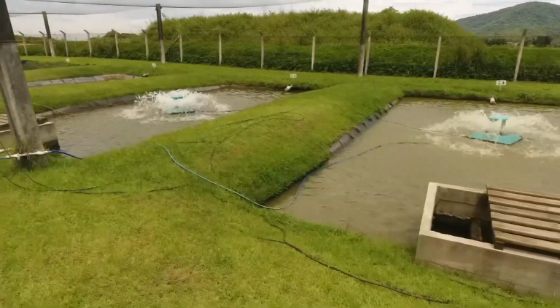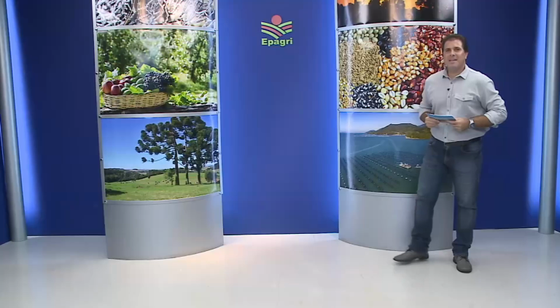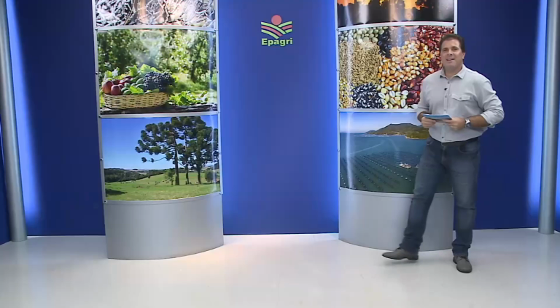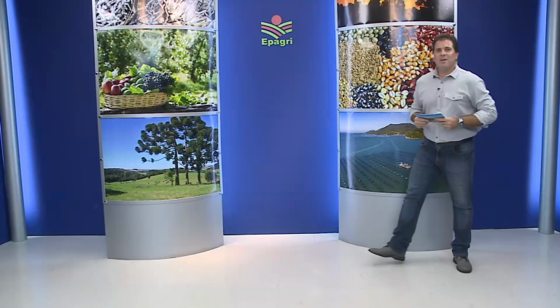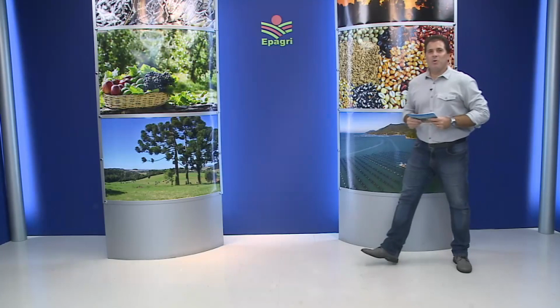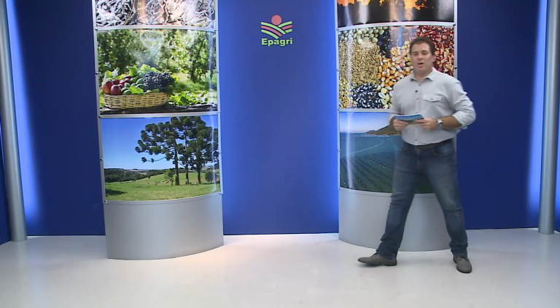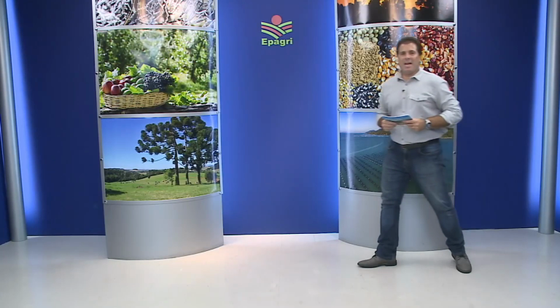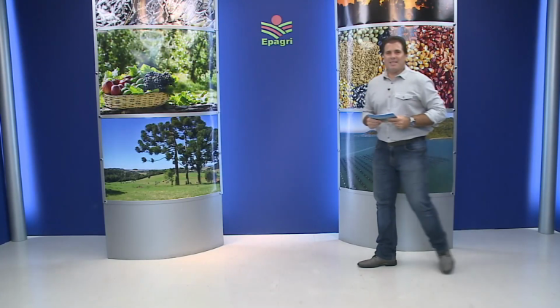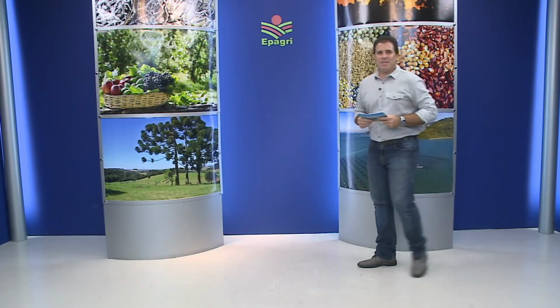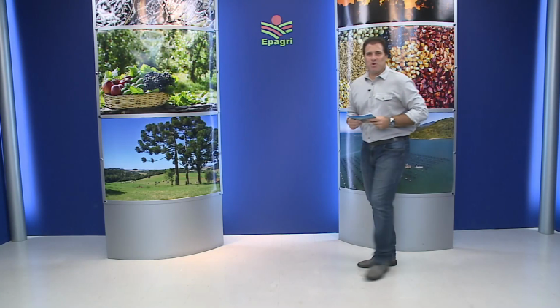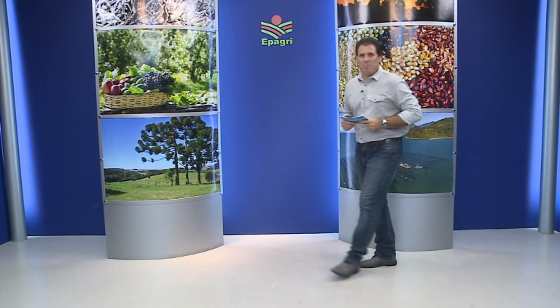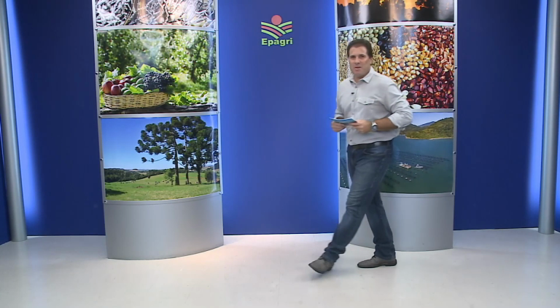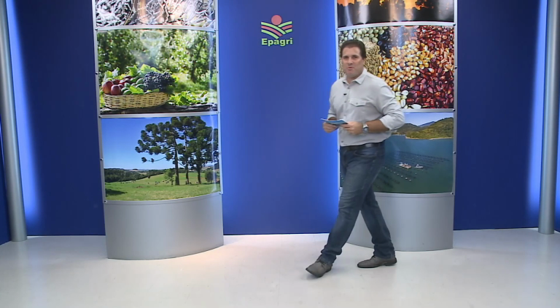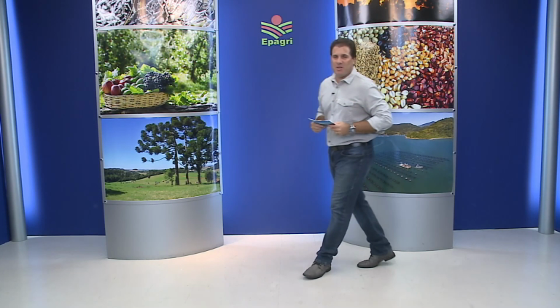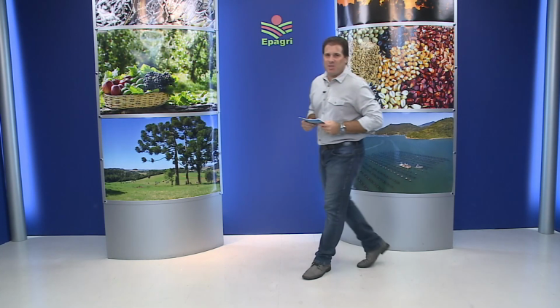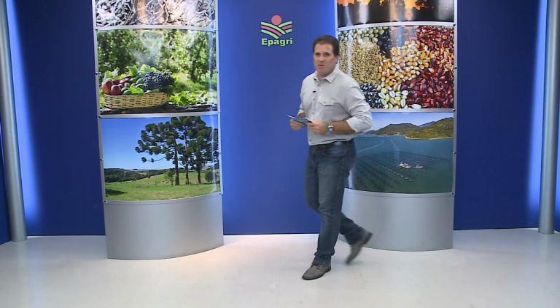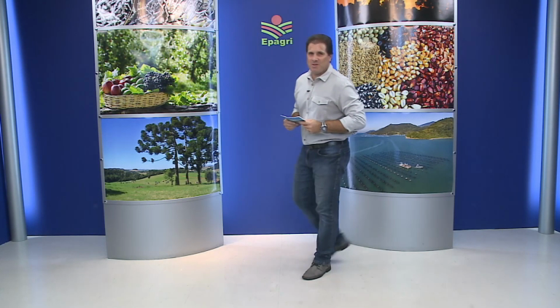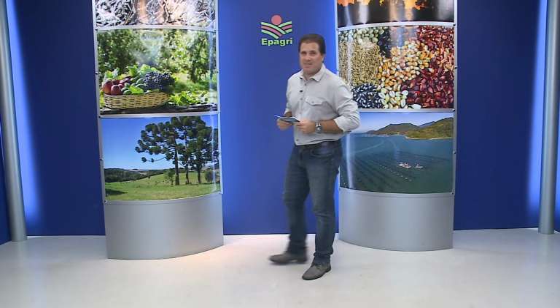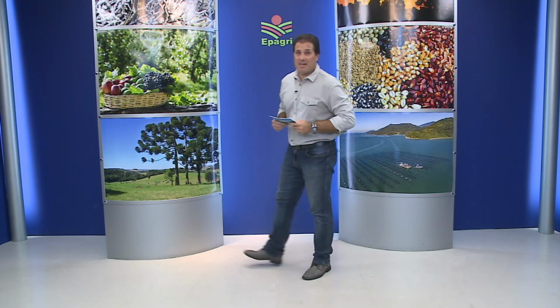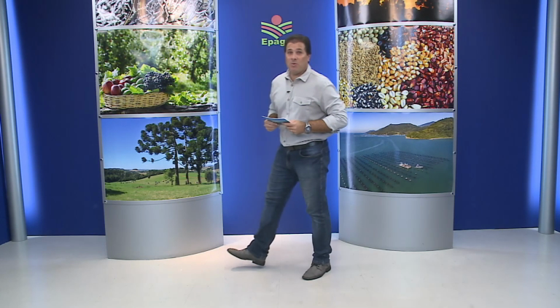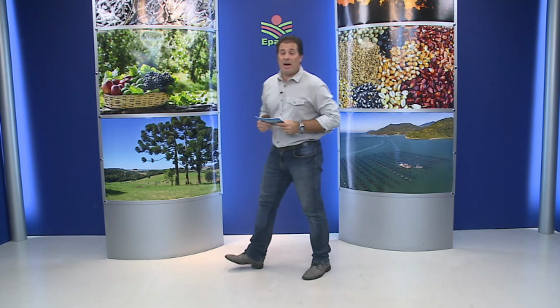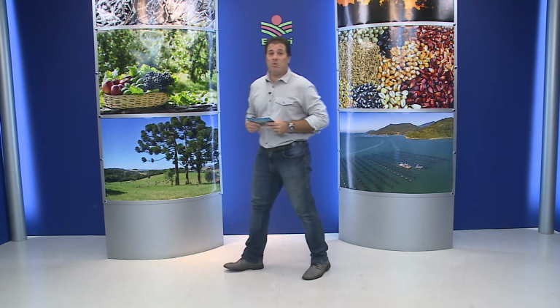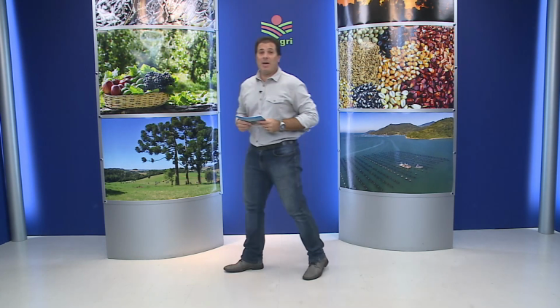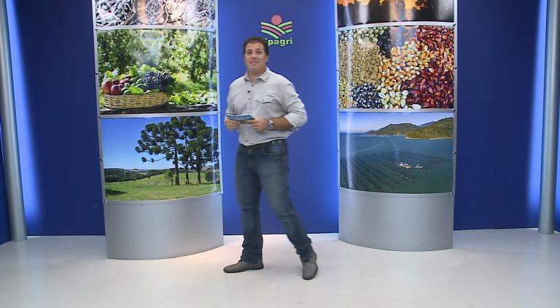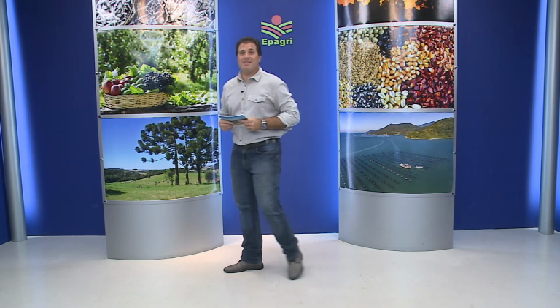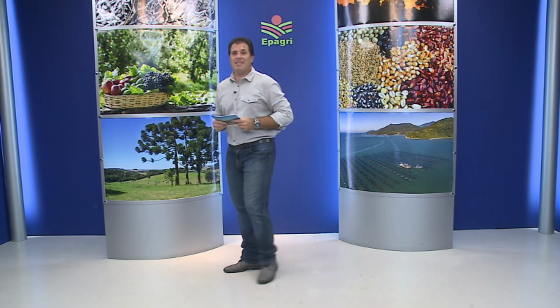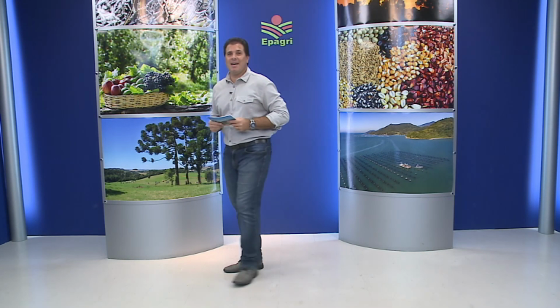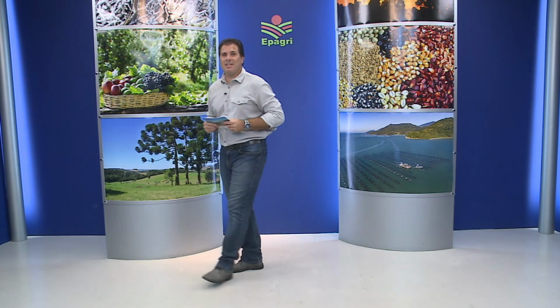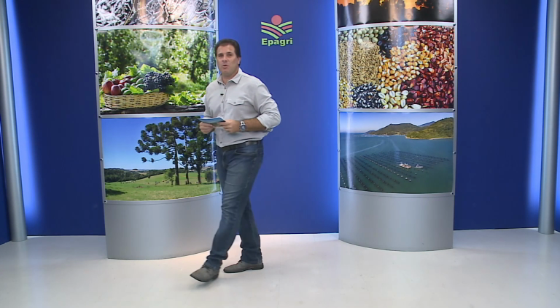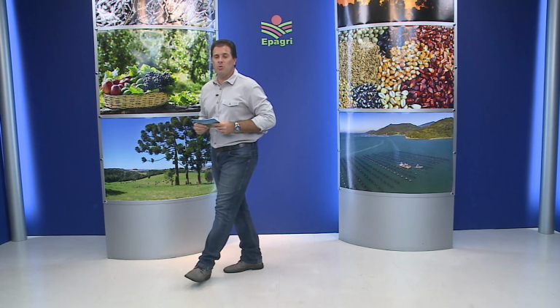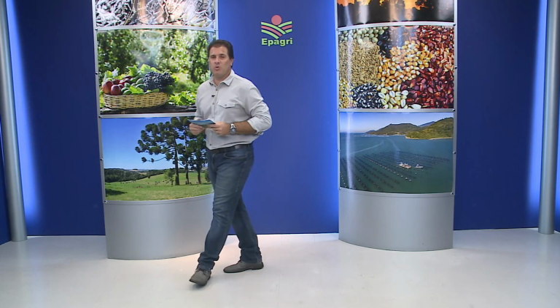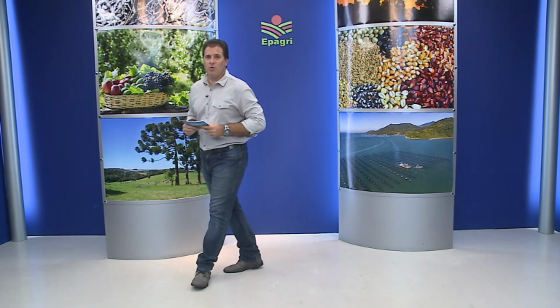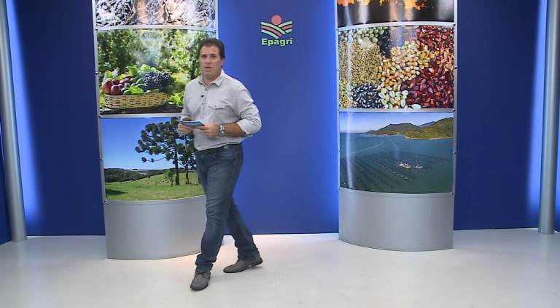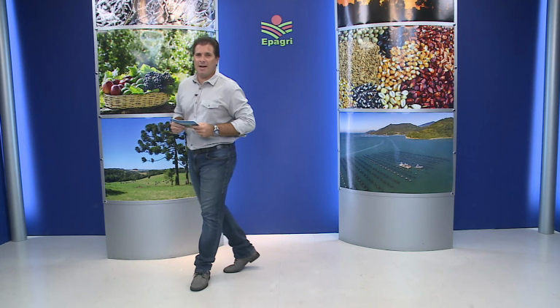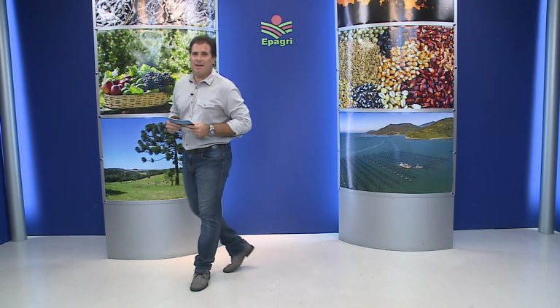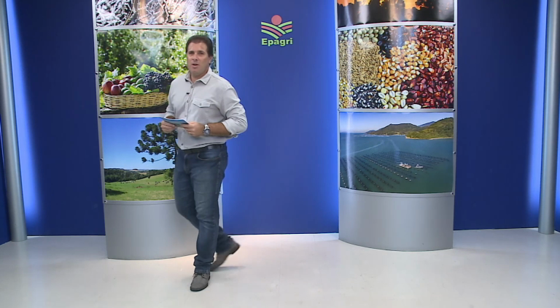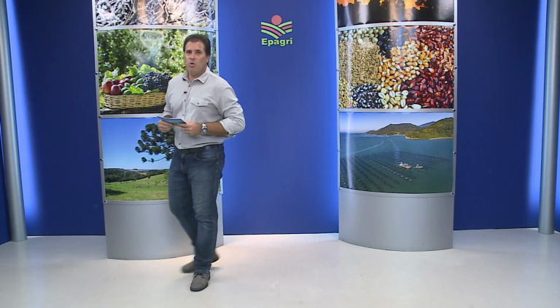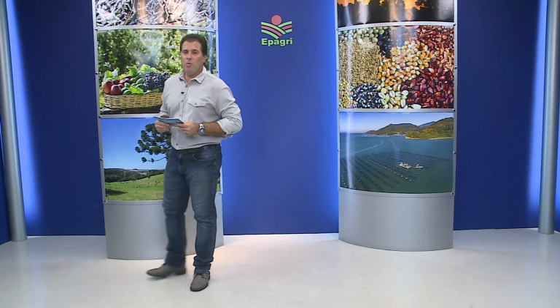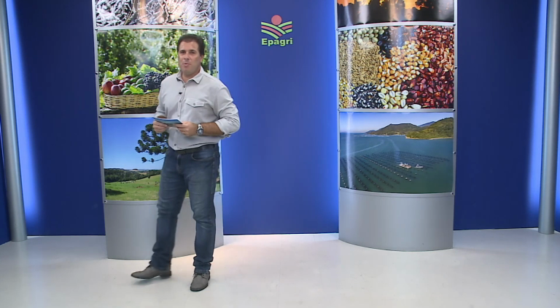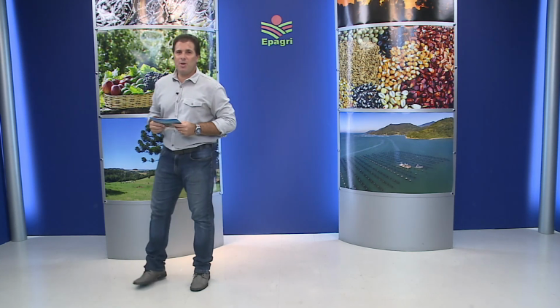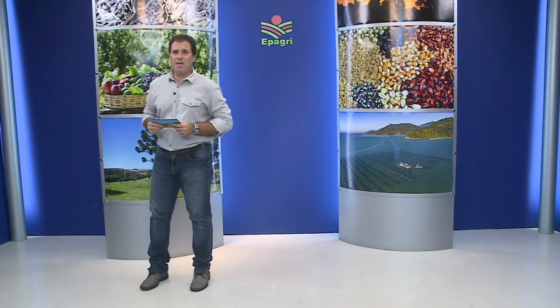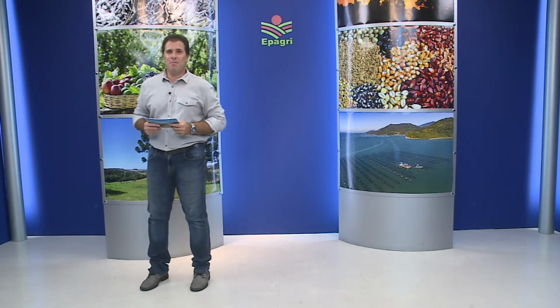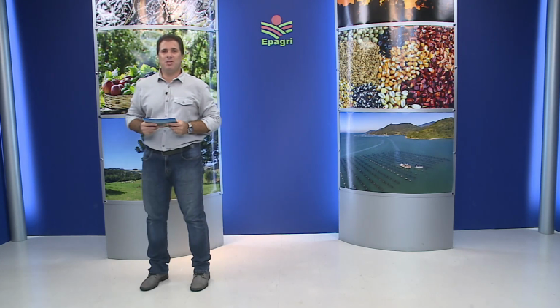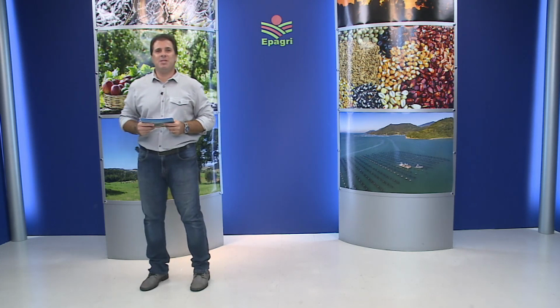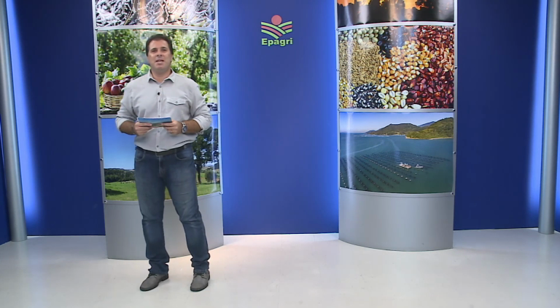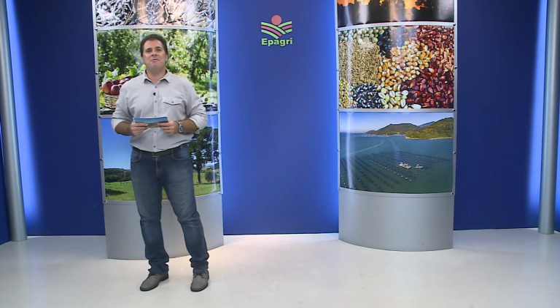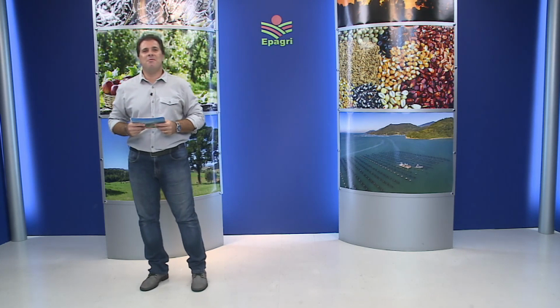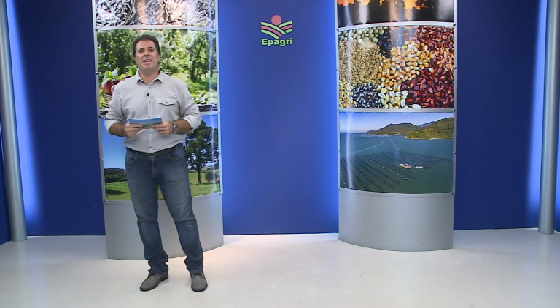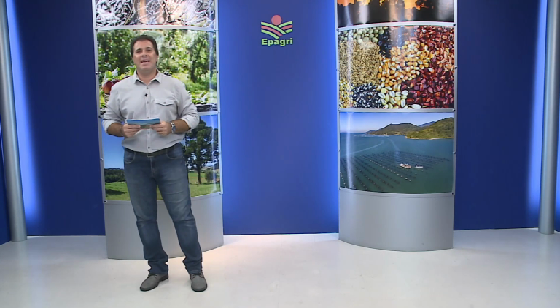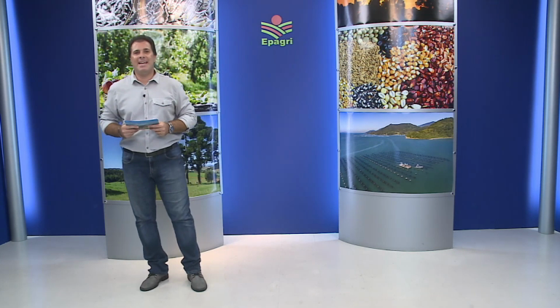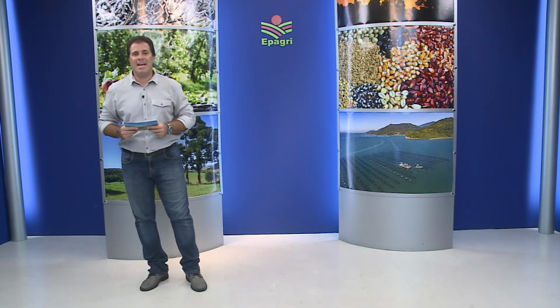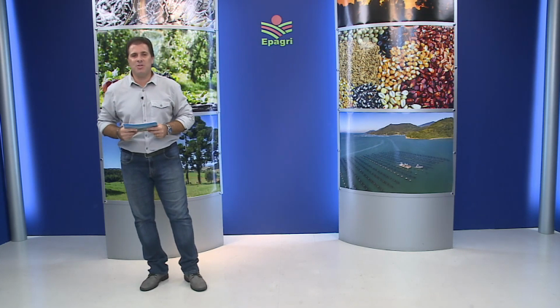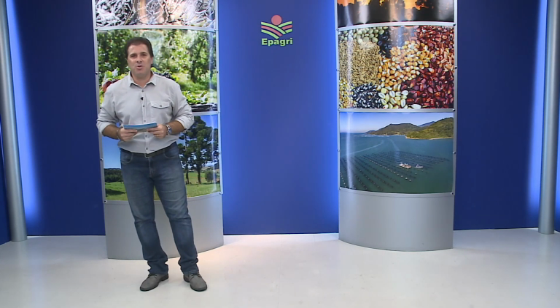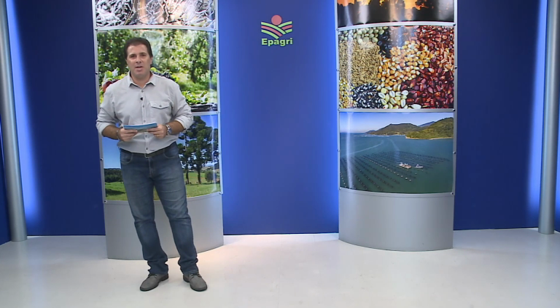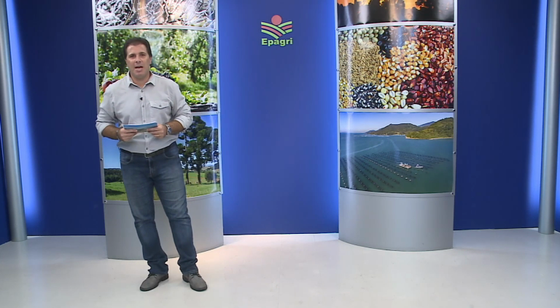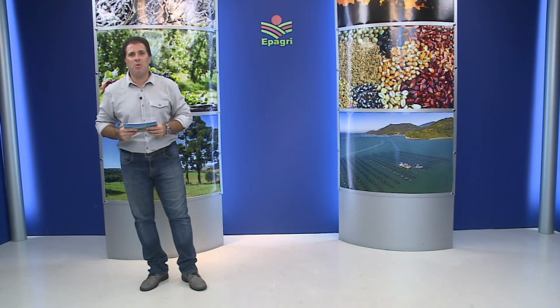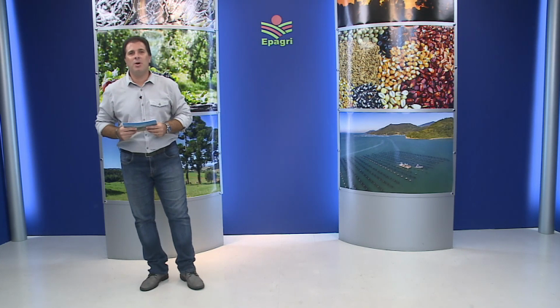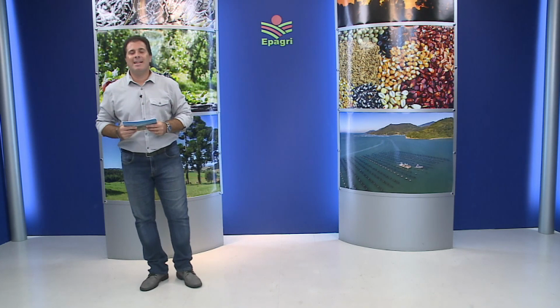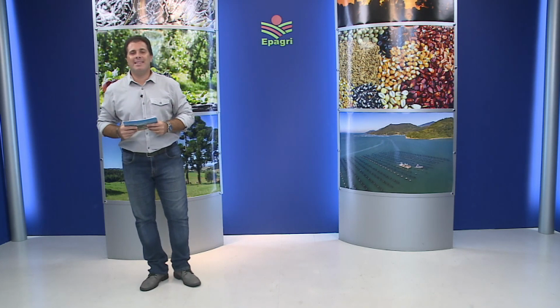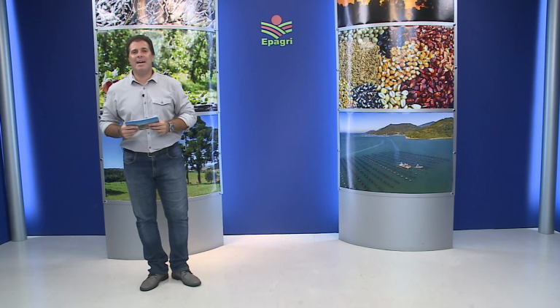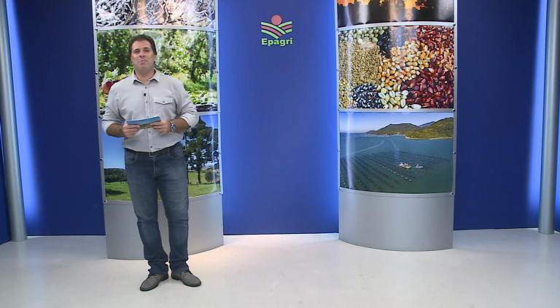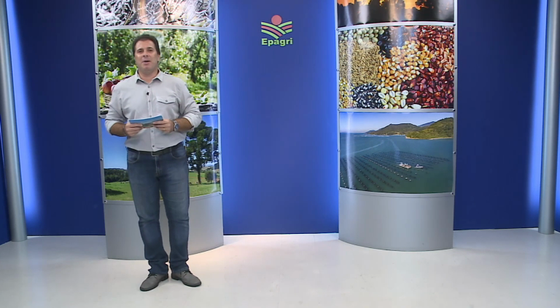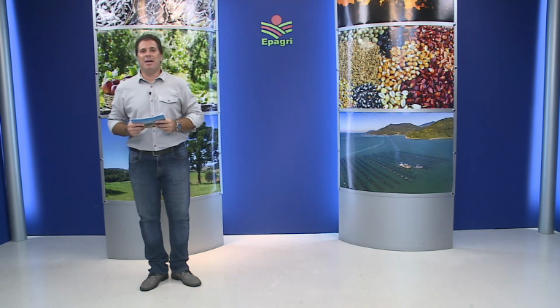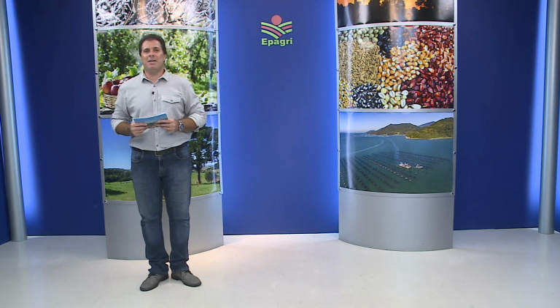Olá, sejam bem-vindos. Está no ar o SC Agricultura, o programa de TV nacional da Epagre.